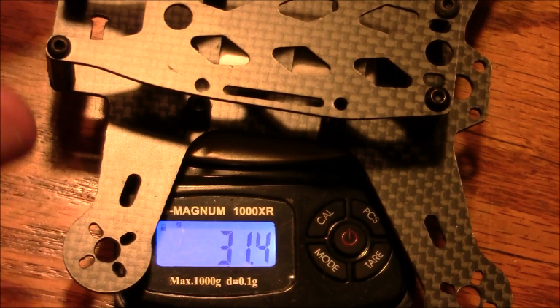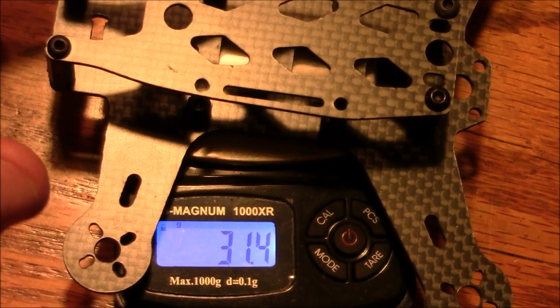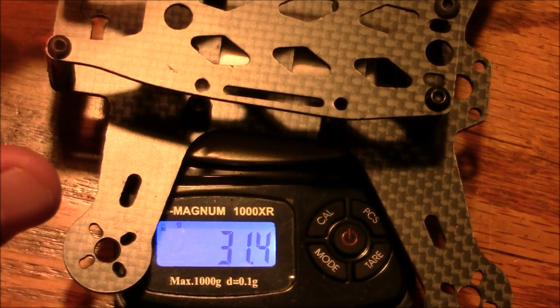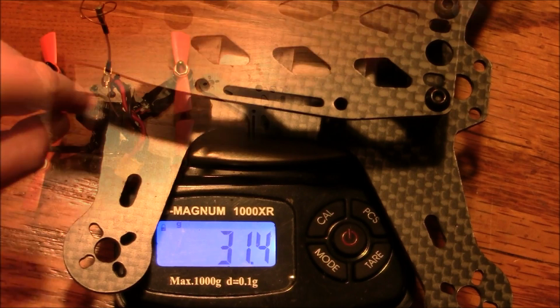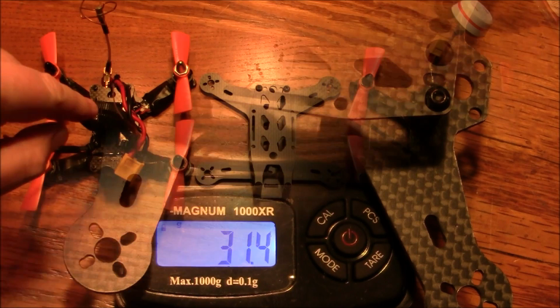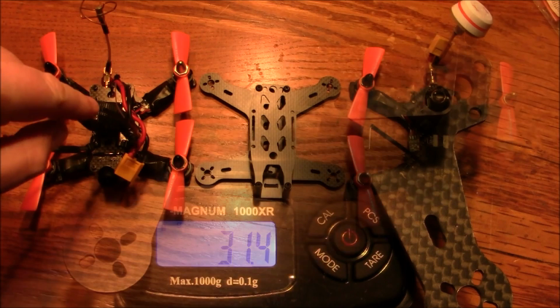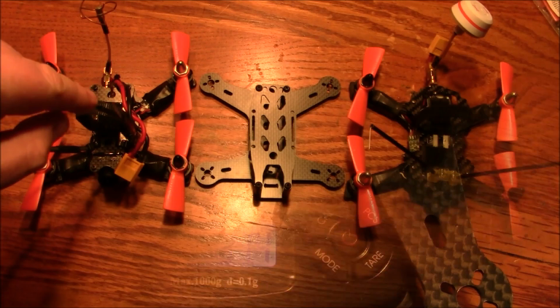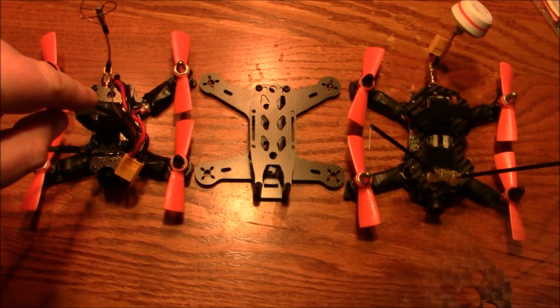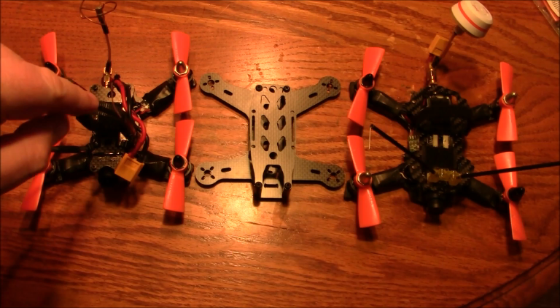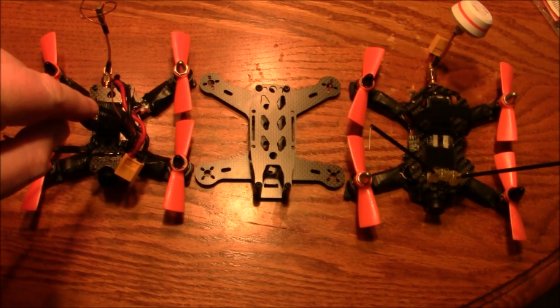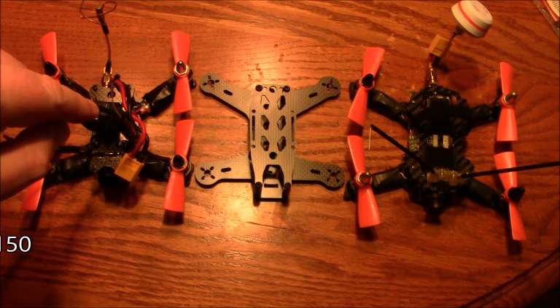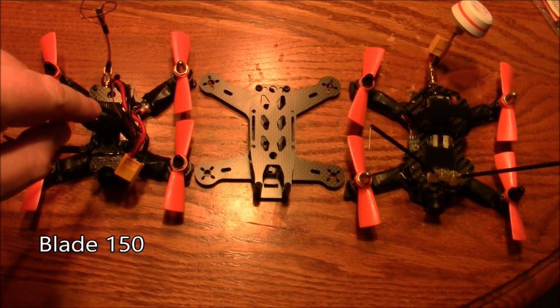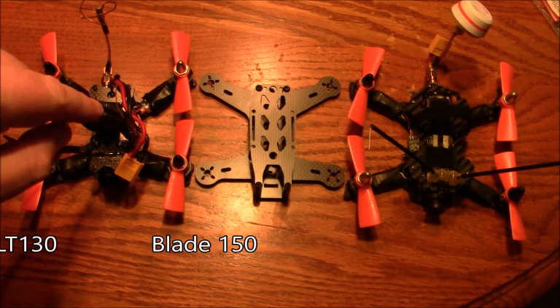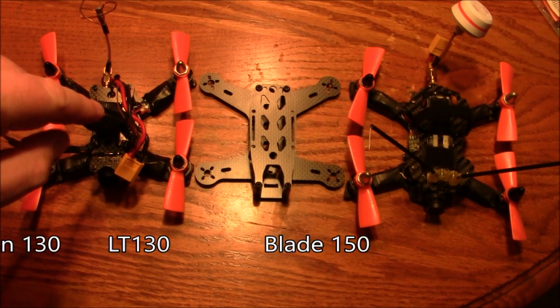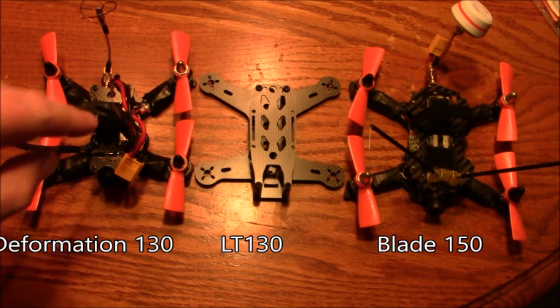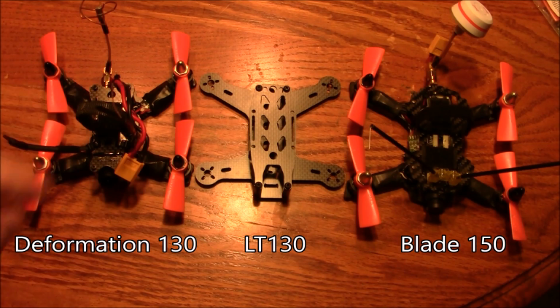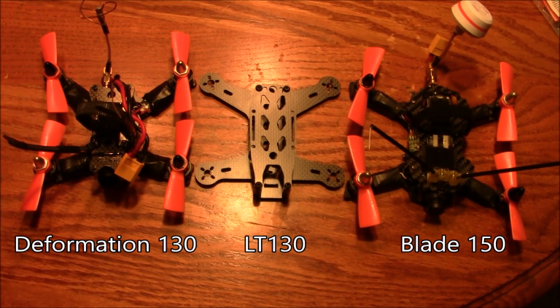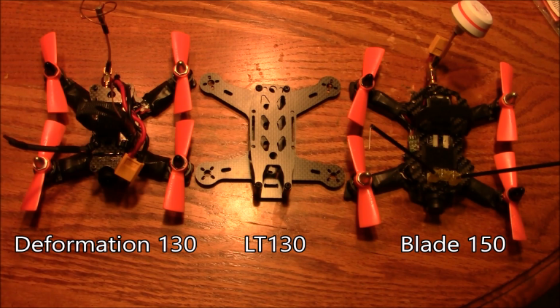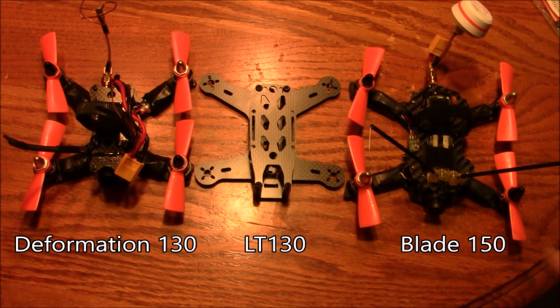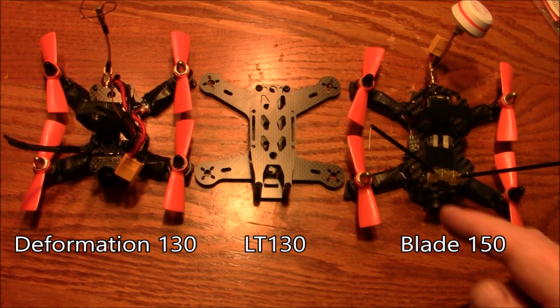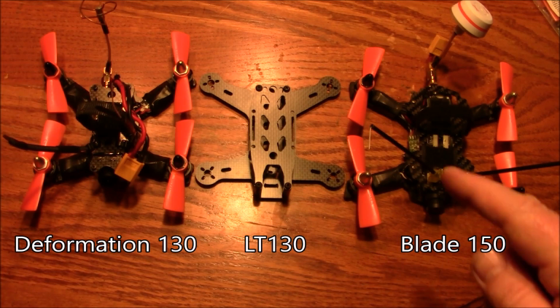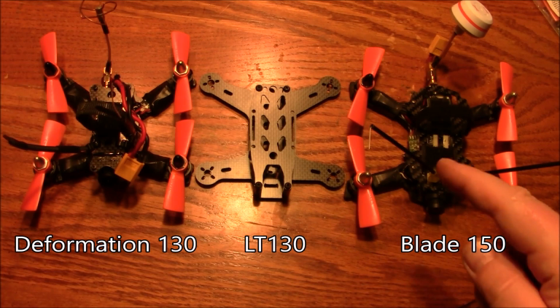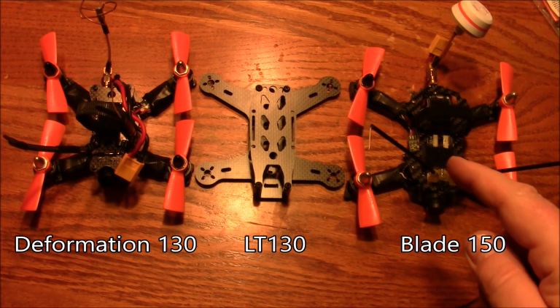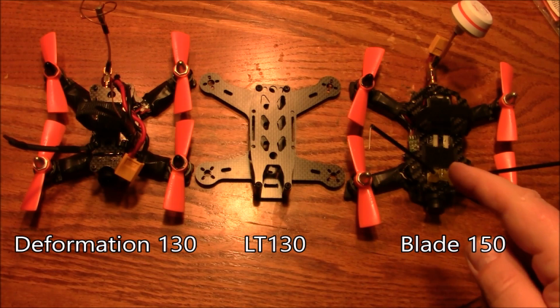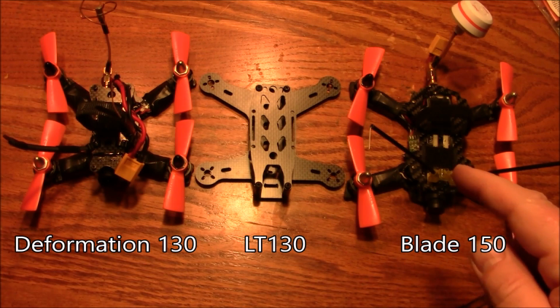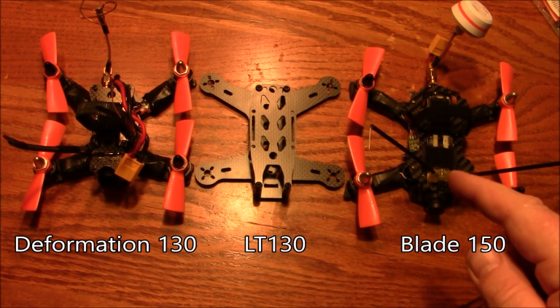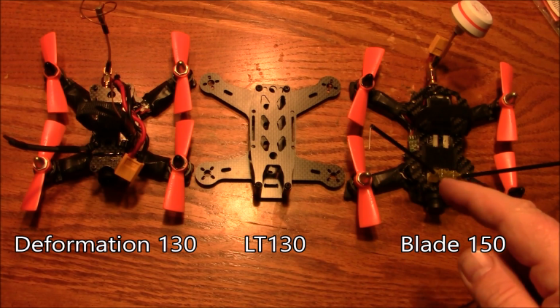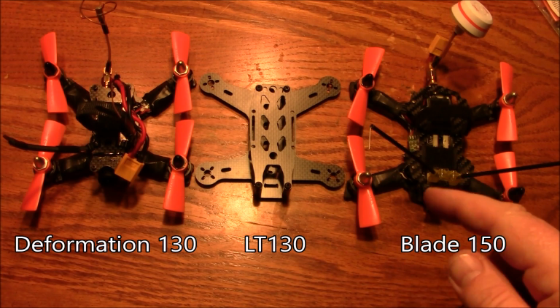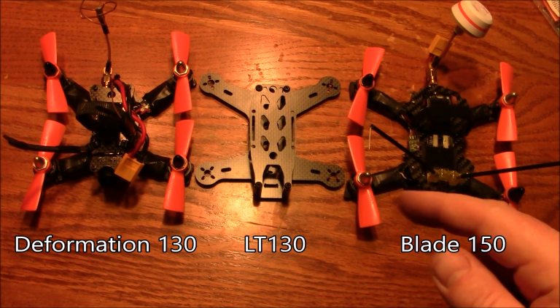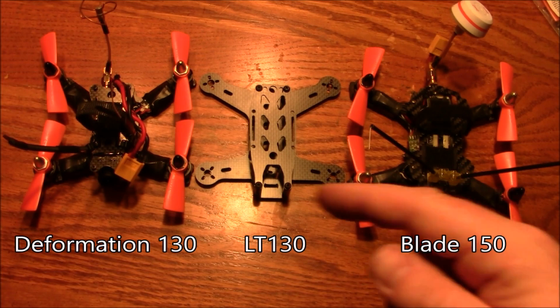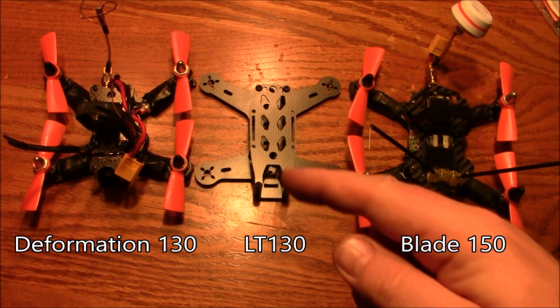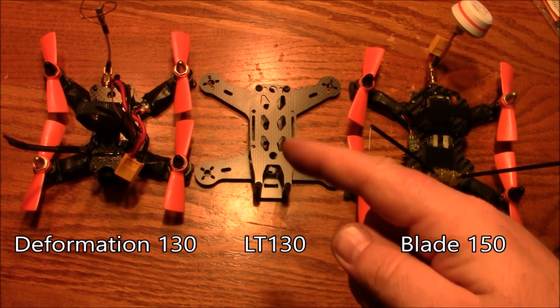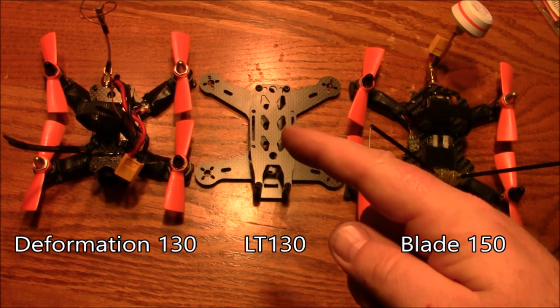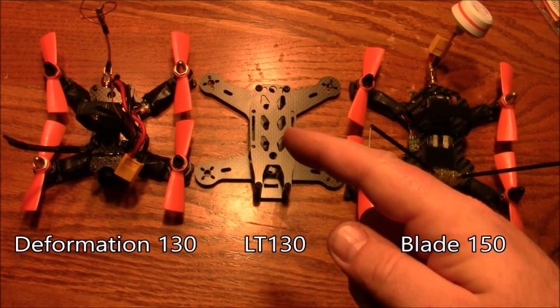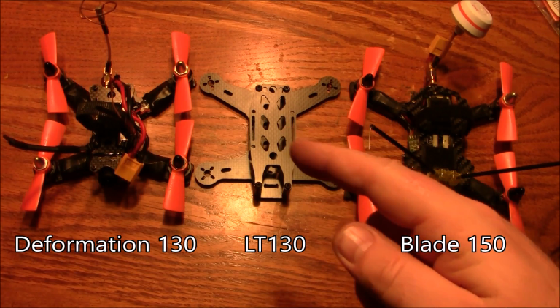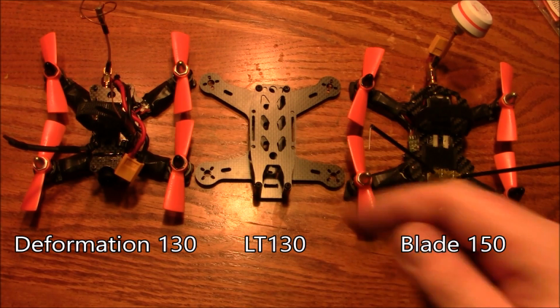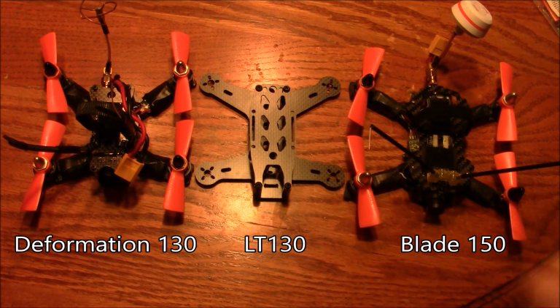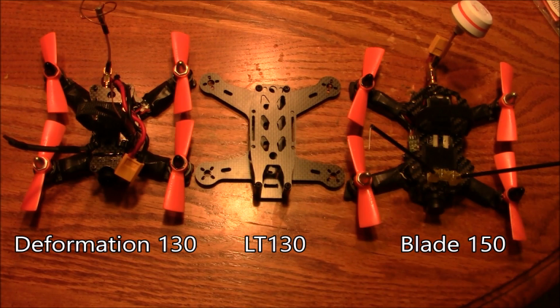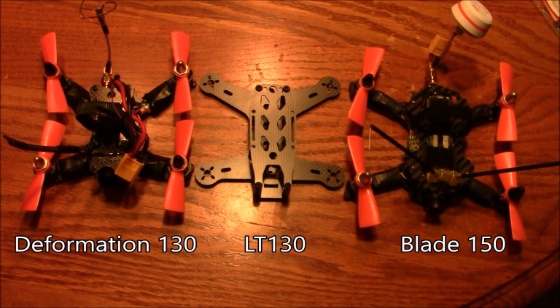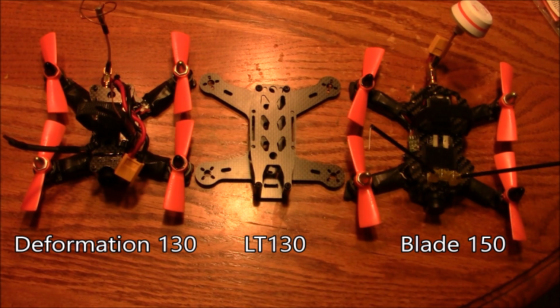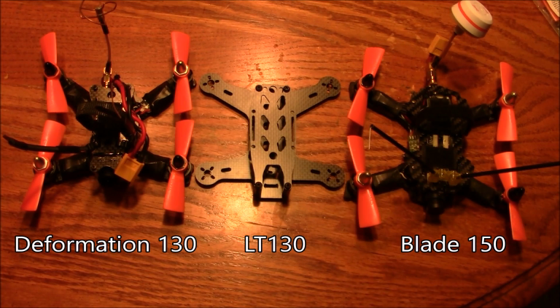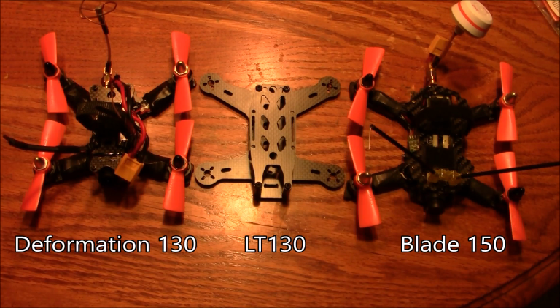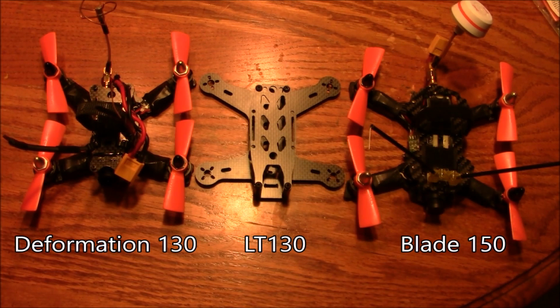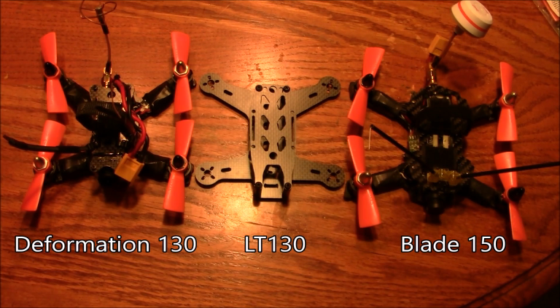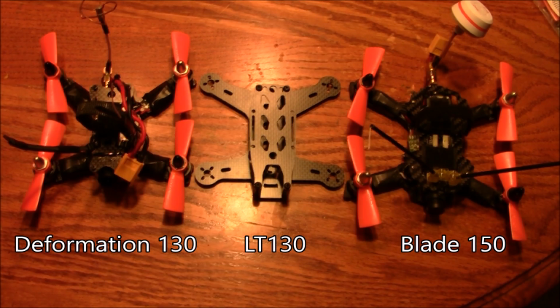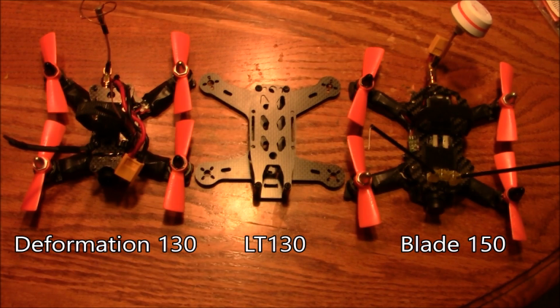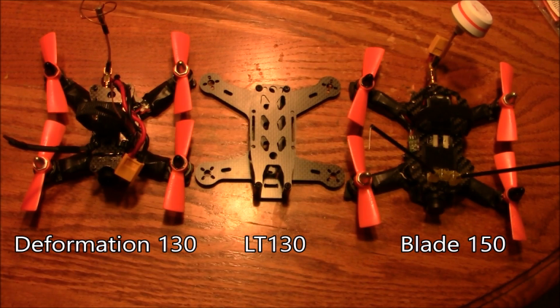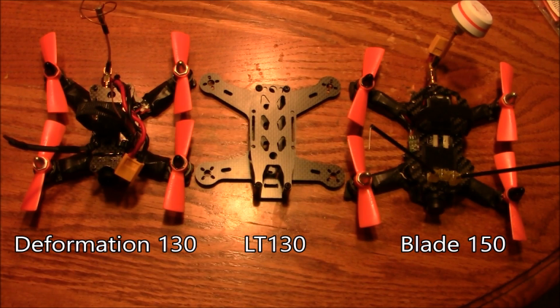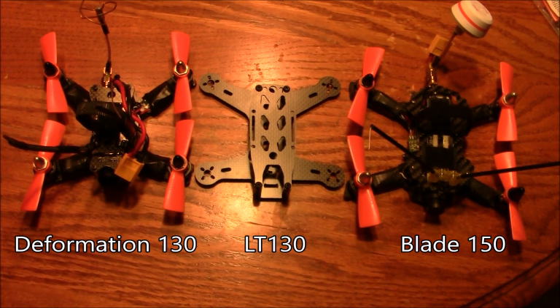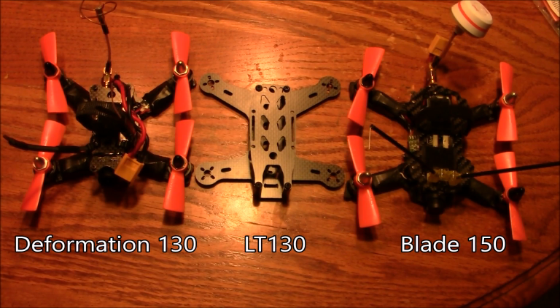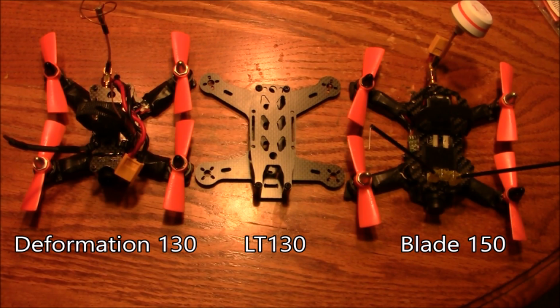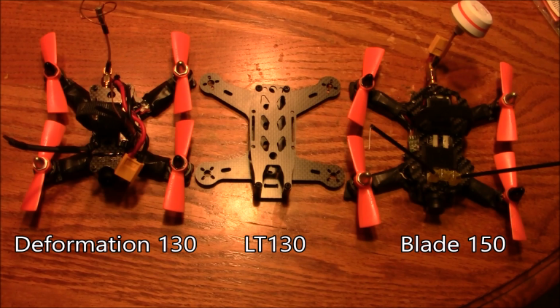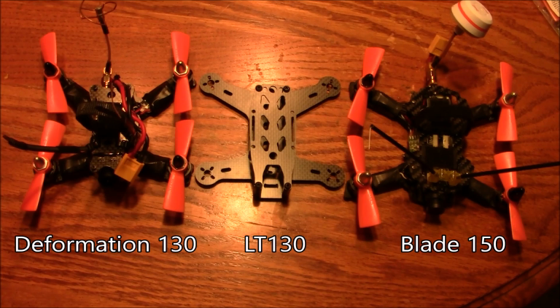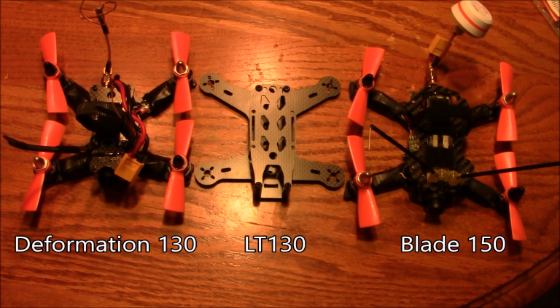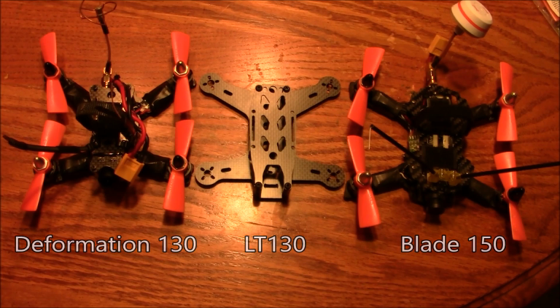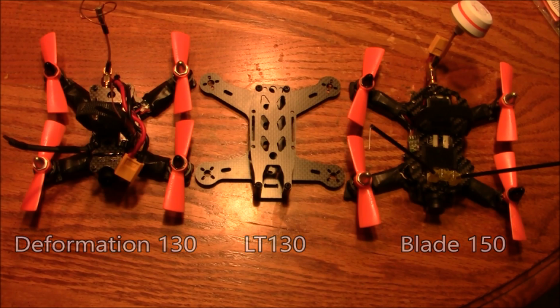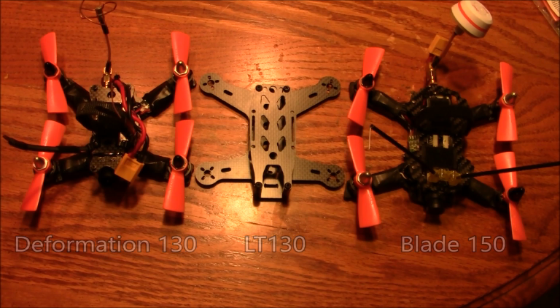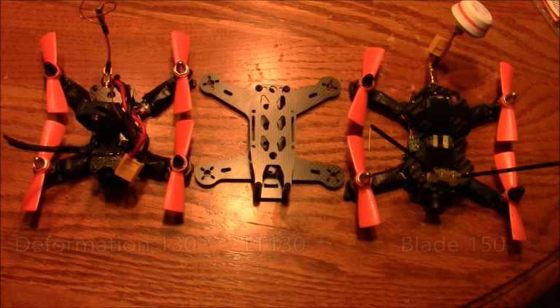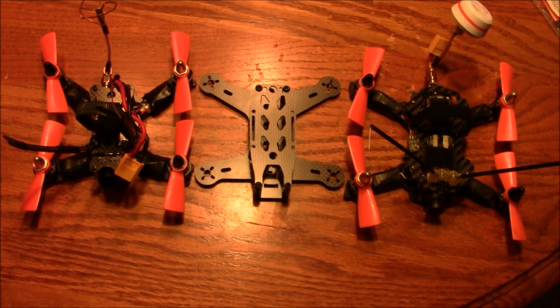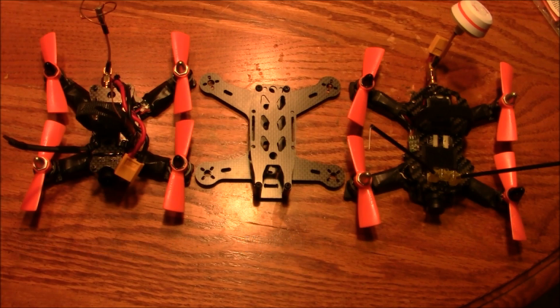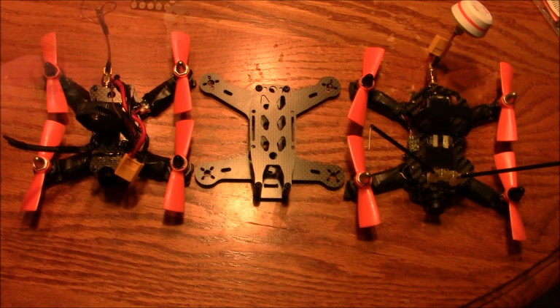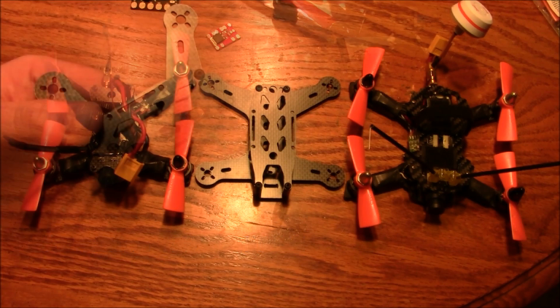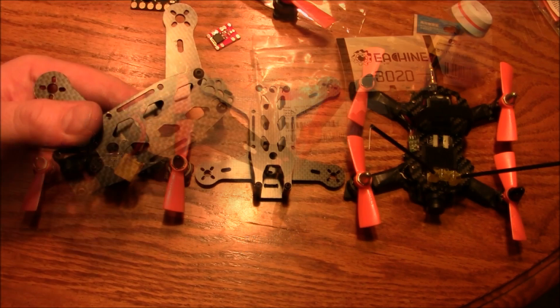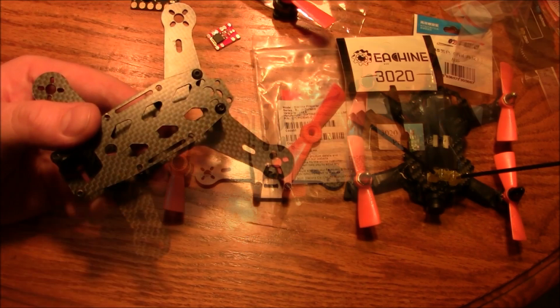Here's my Deformation 130 and my Blade 150, with the LT-130 in between so you can see how they compare in size.